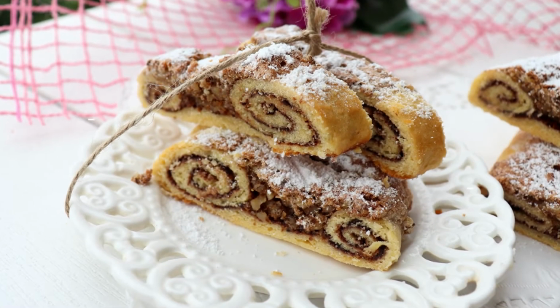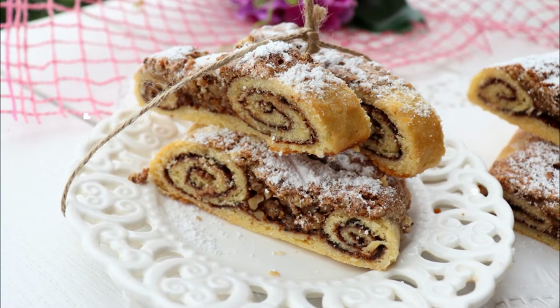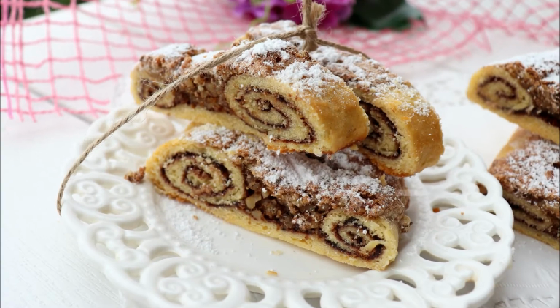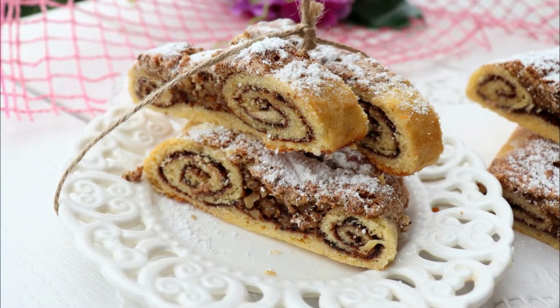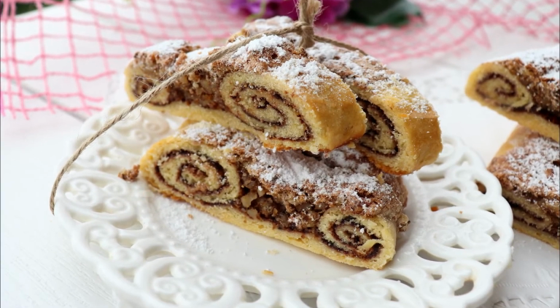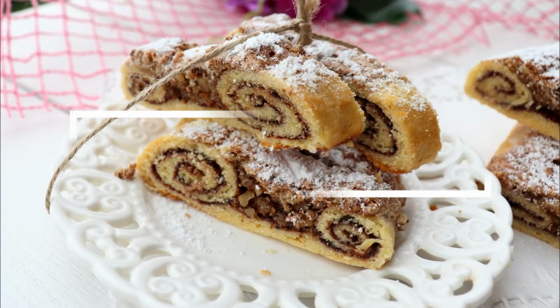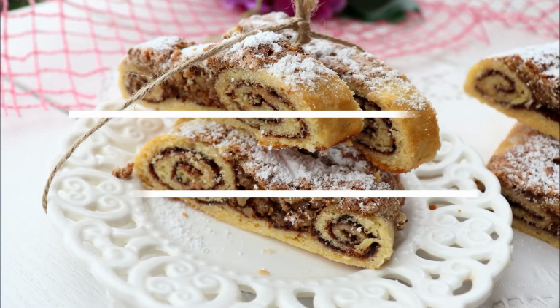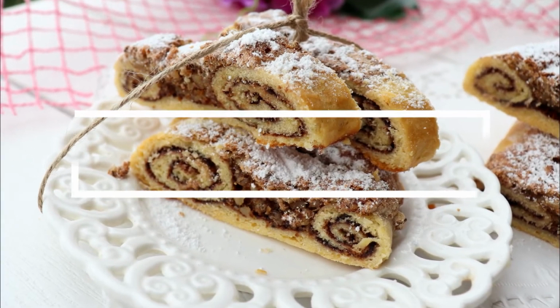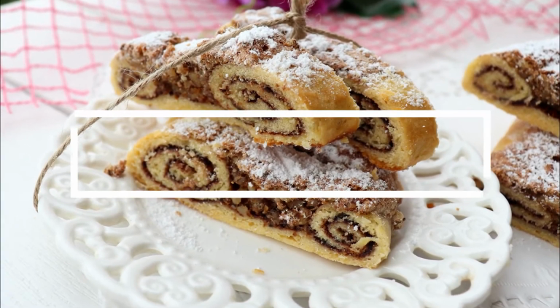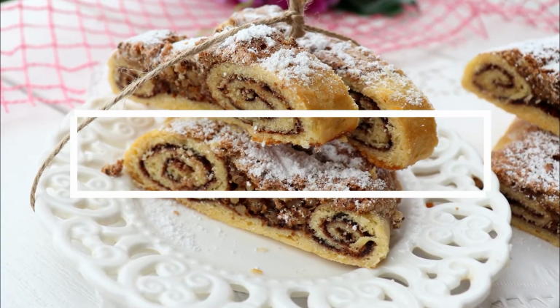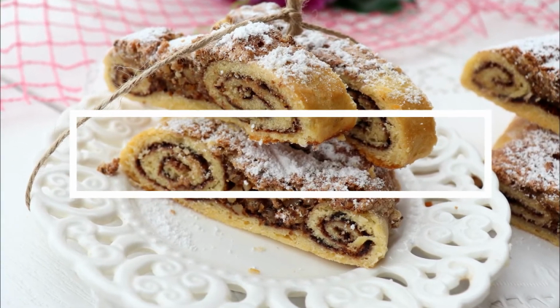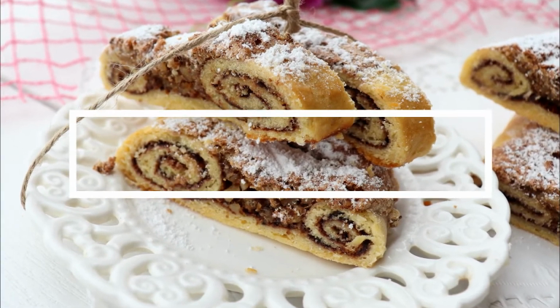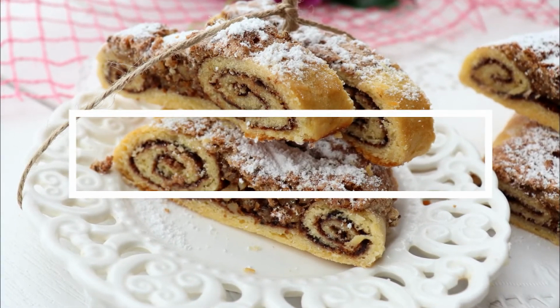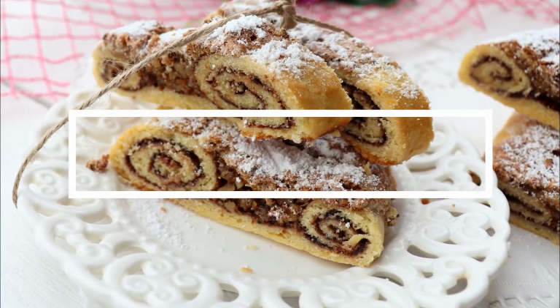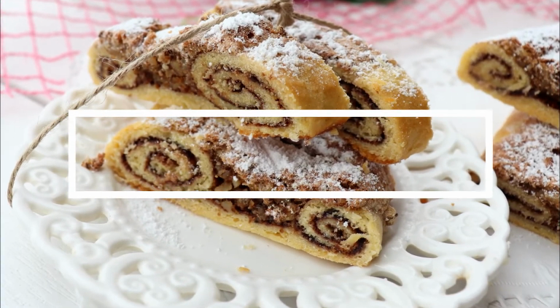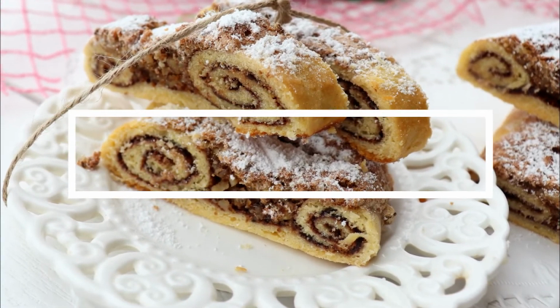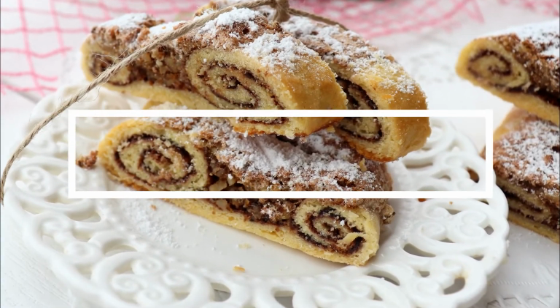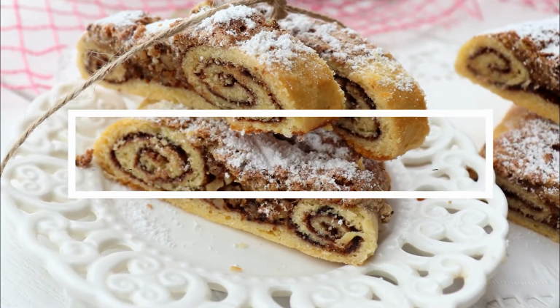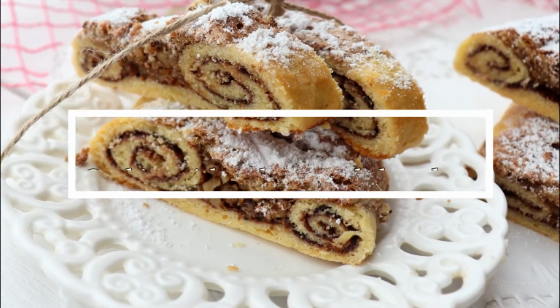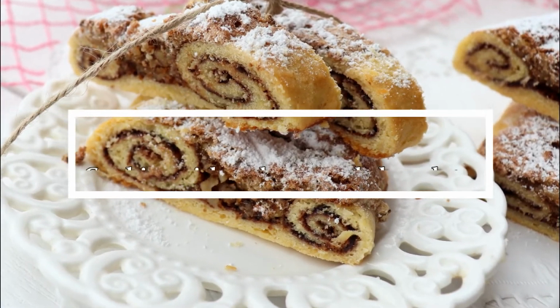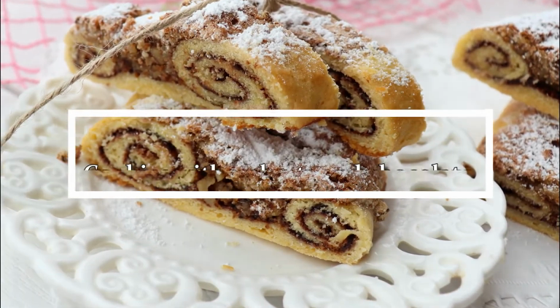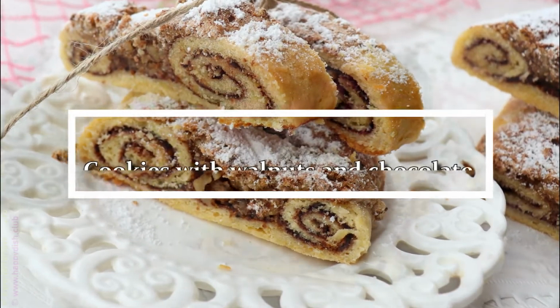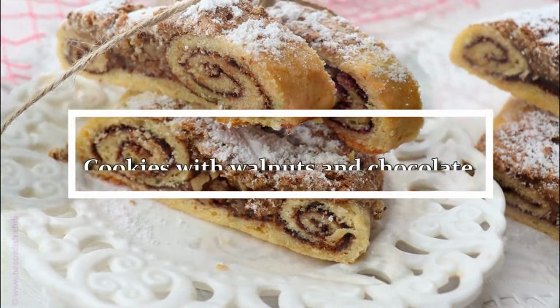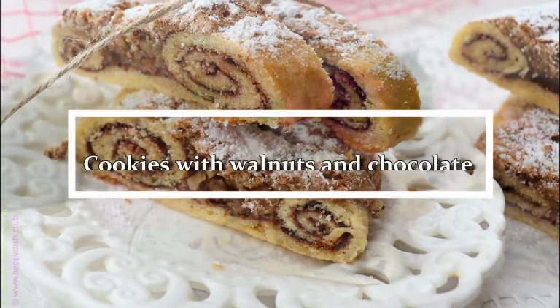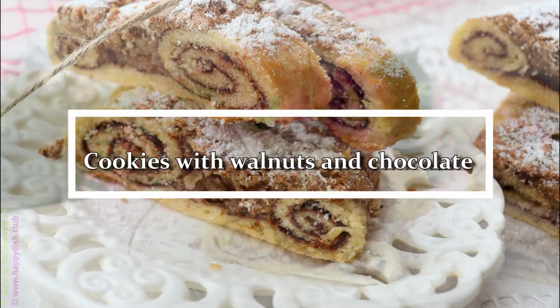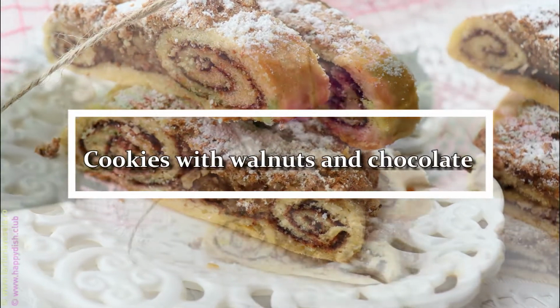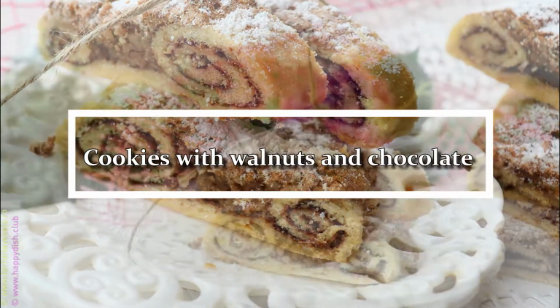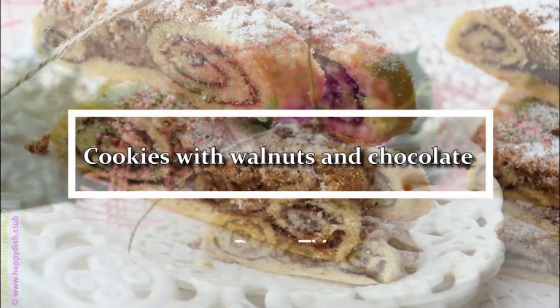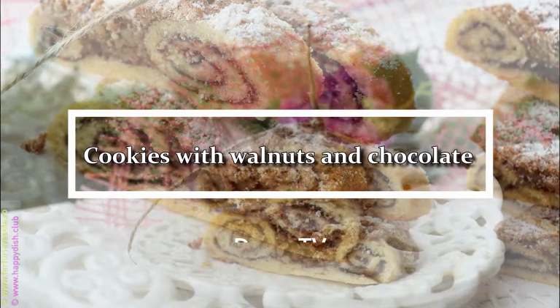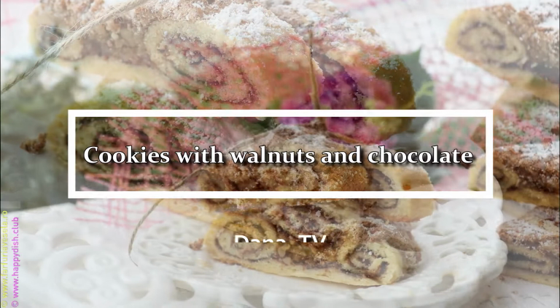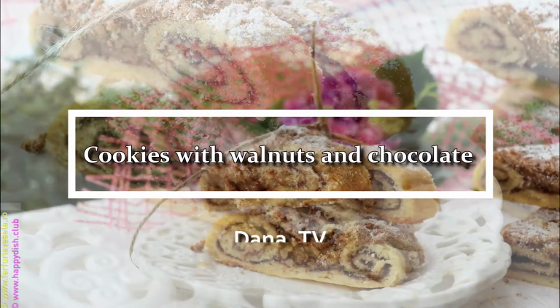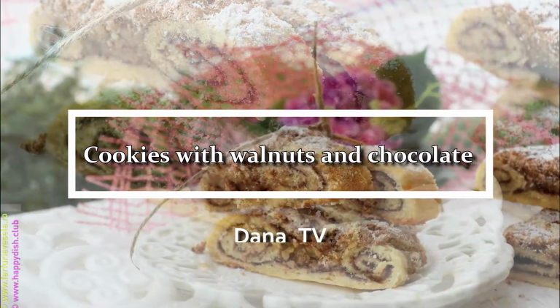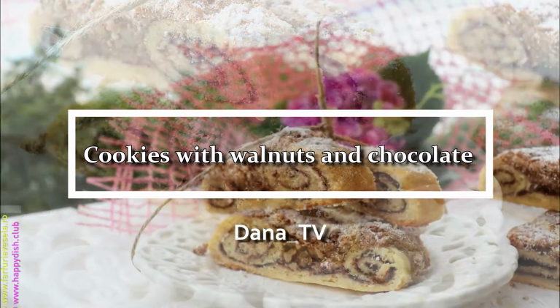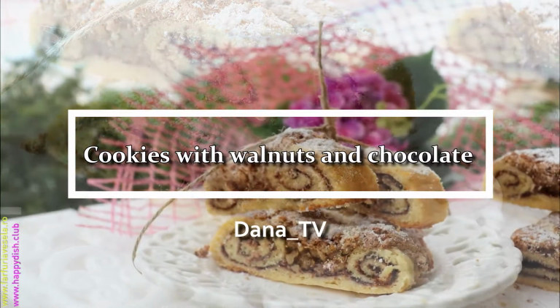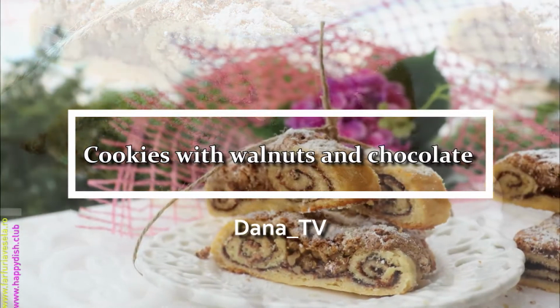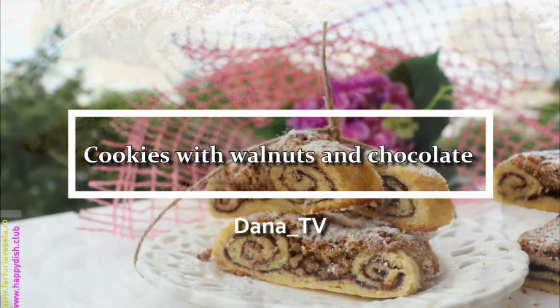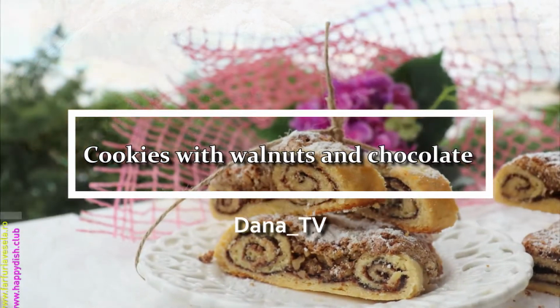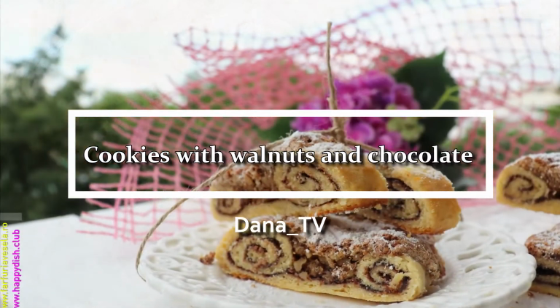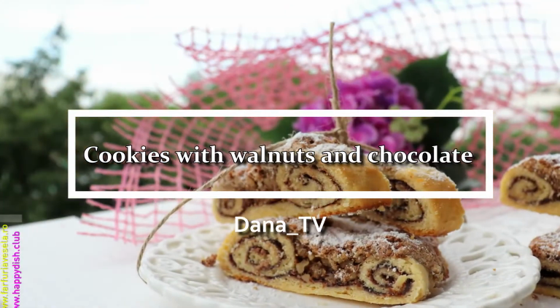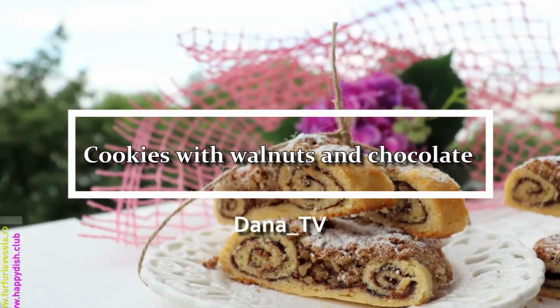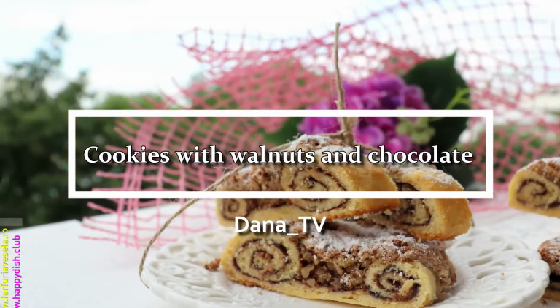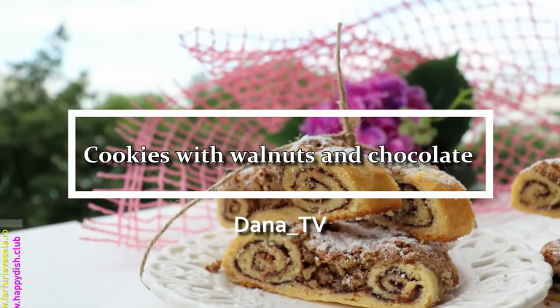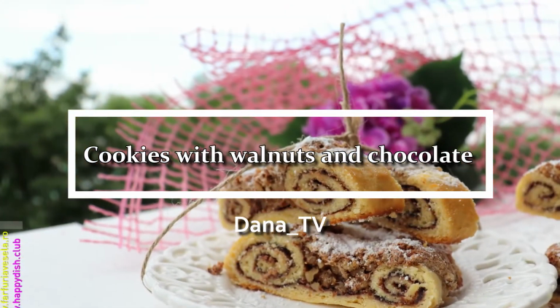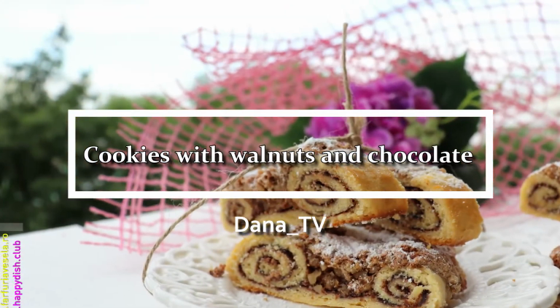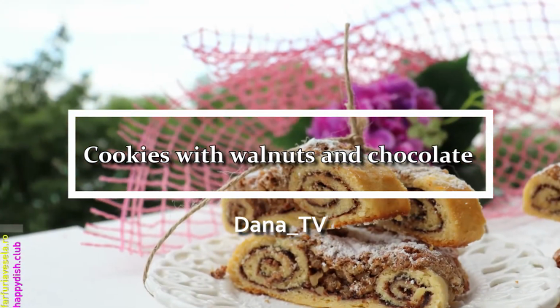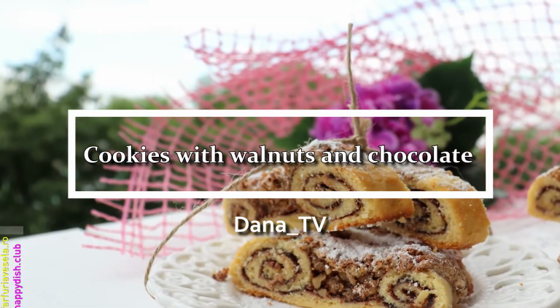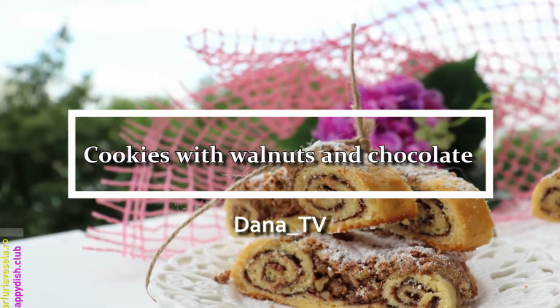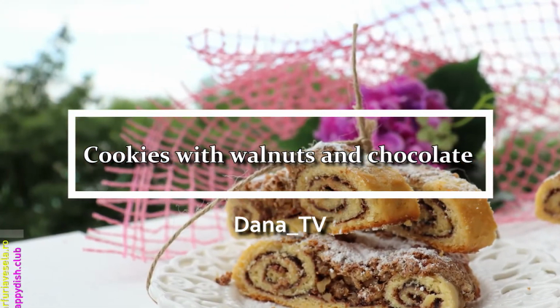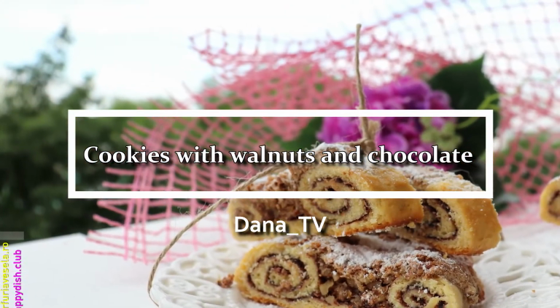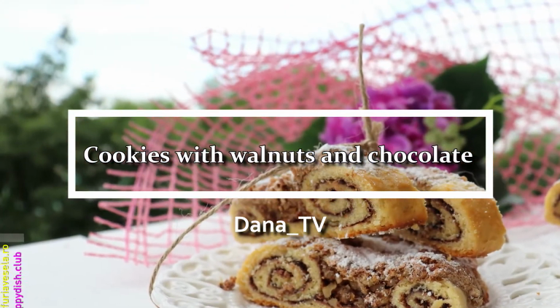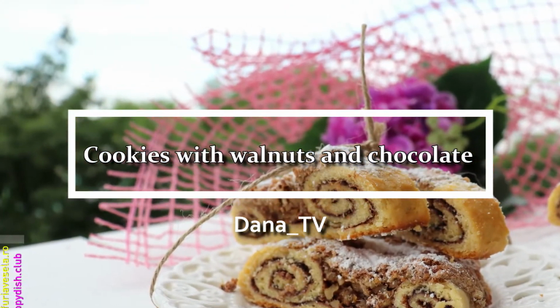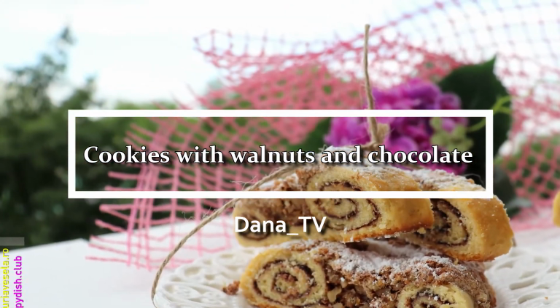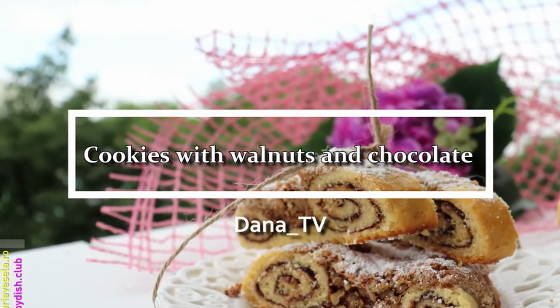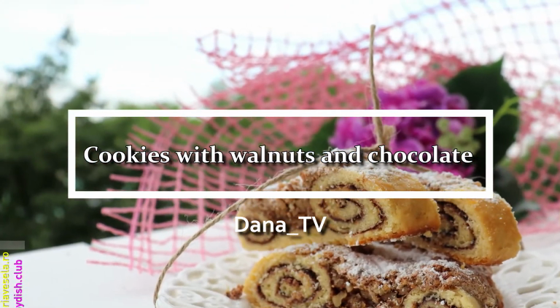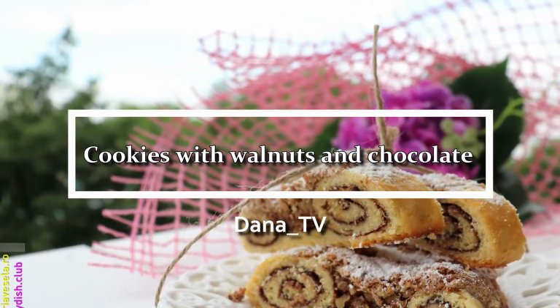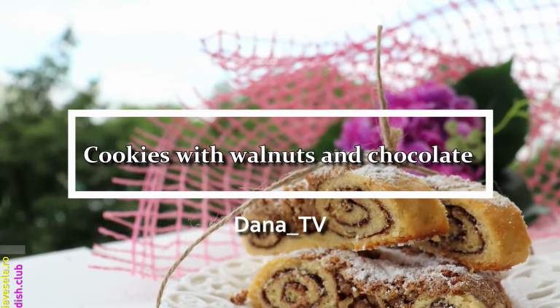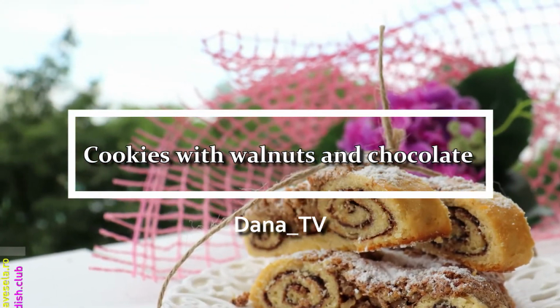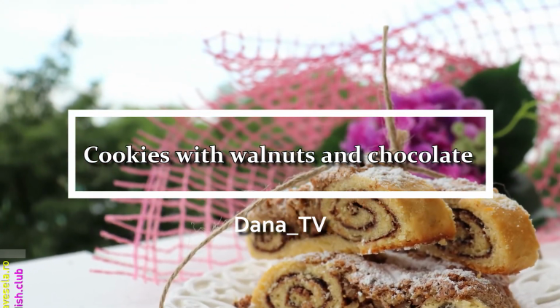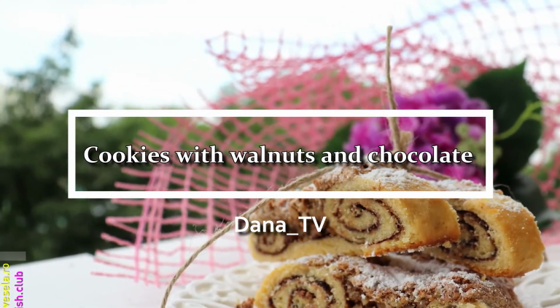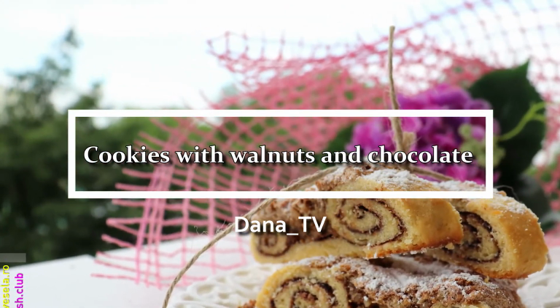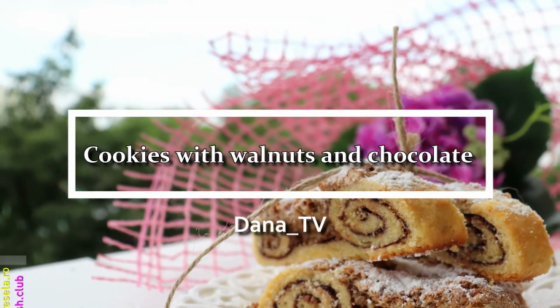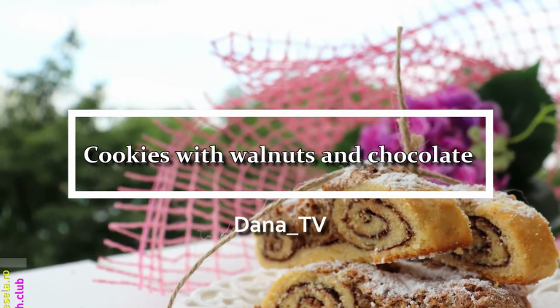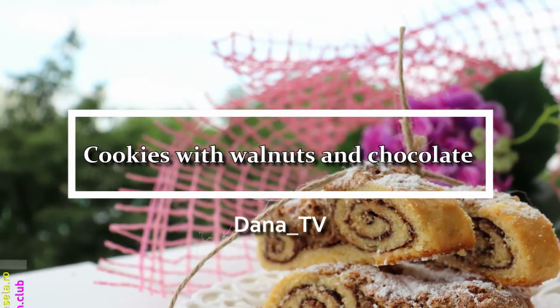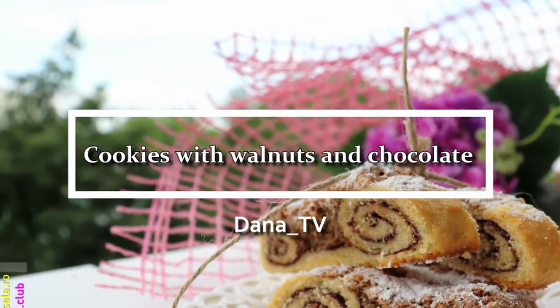Hello and welcome to my YouTube channel. My name is Dana and today I made these awesome cookies with walnuts and chocolate.